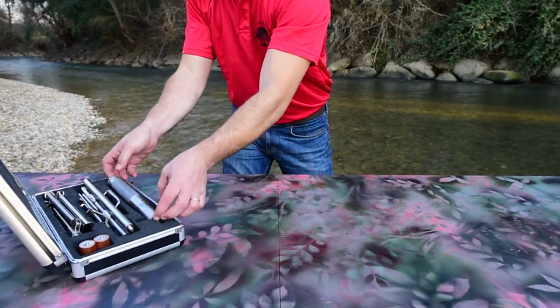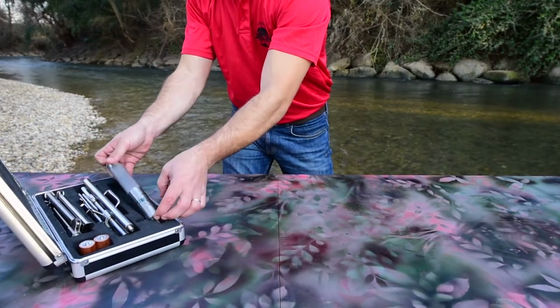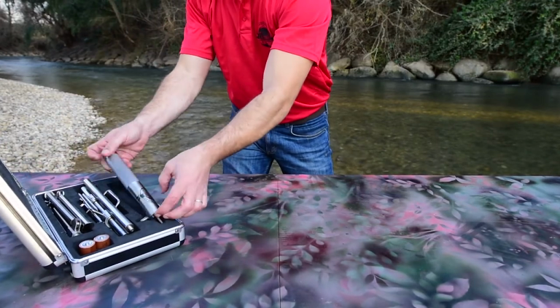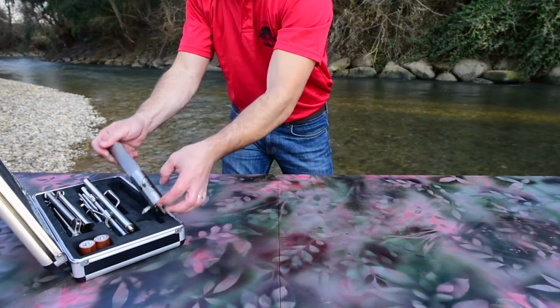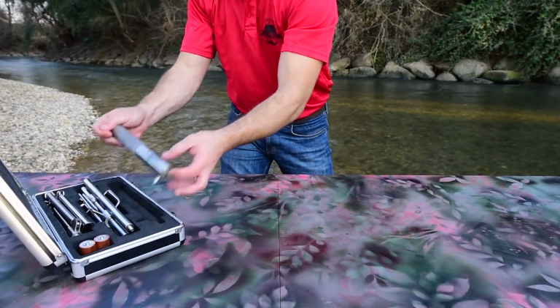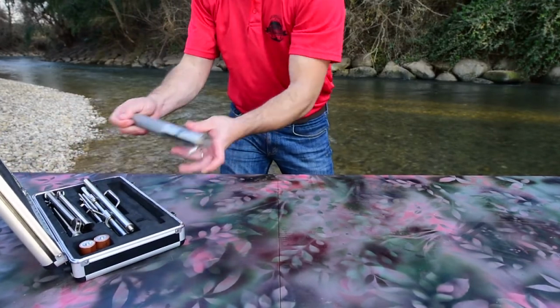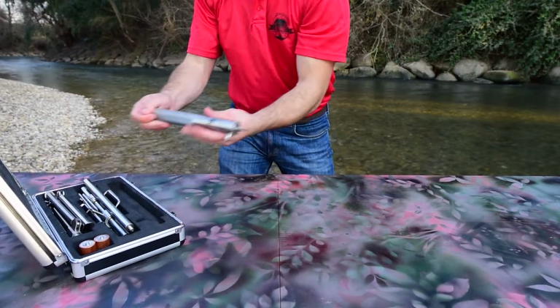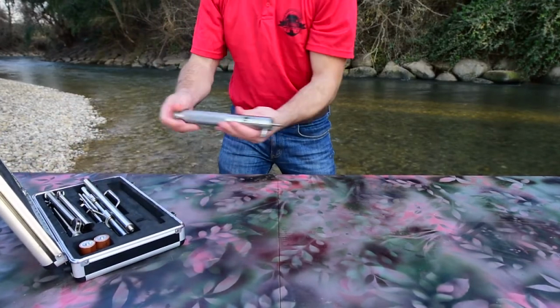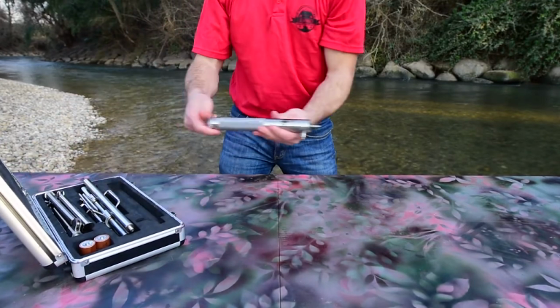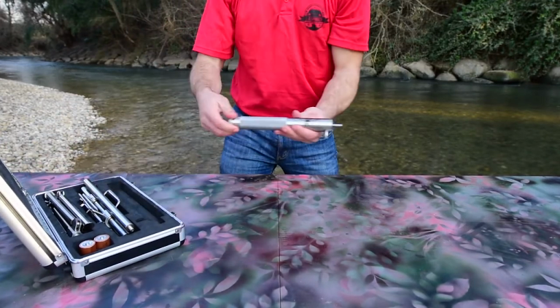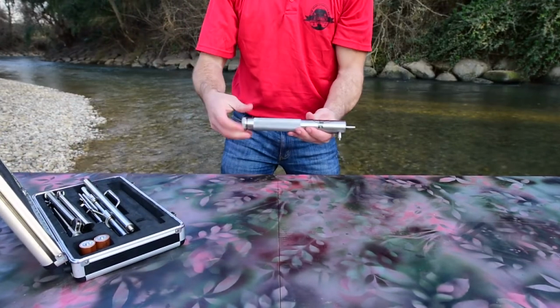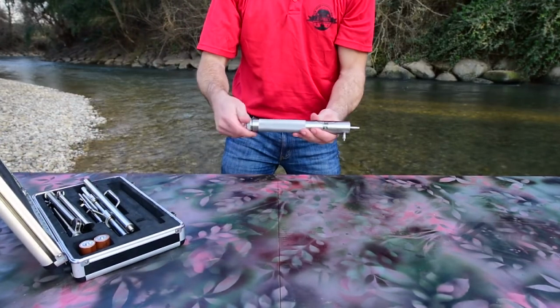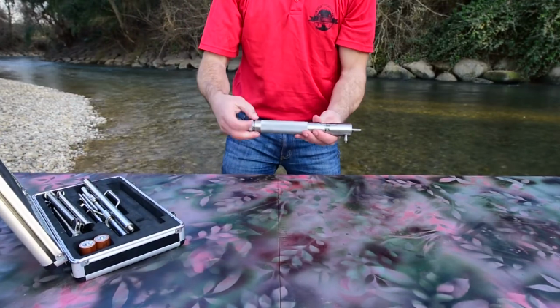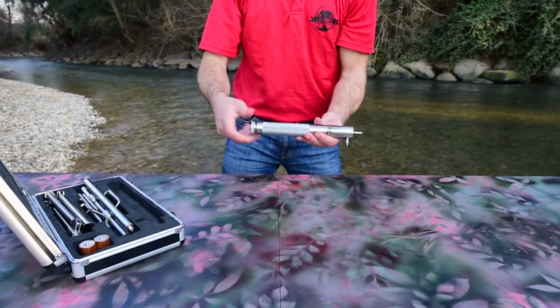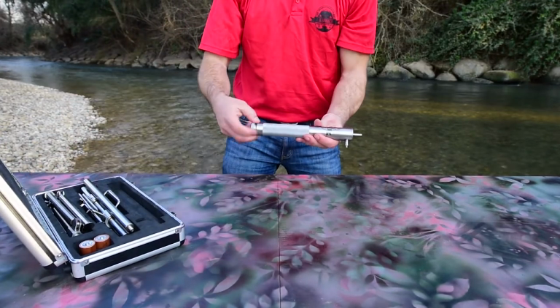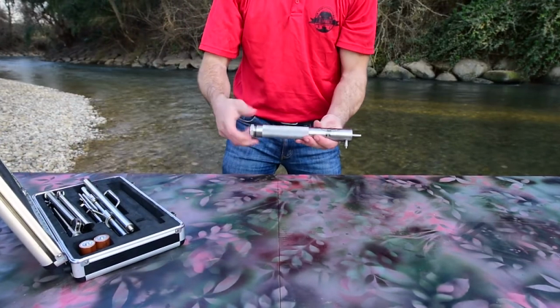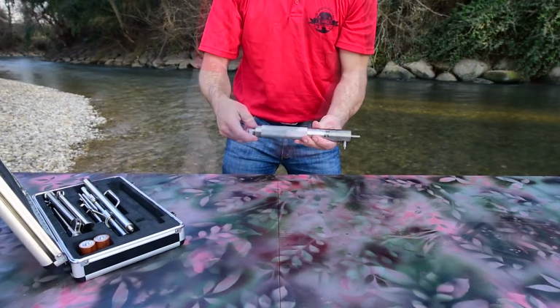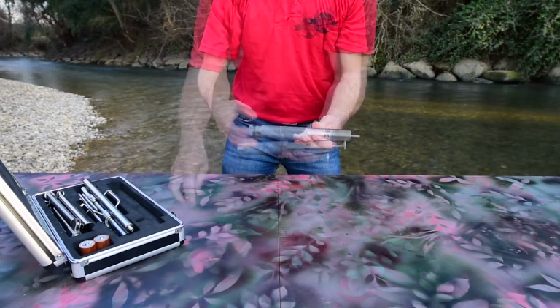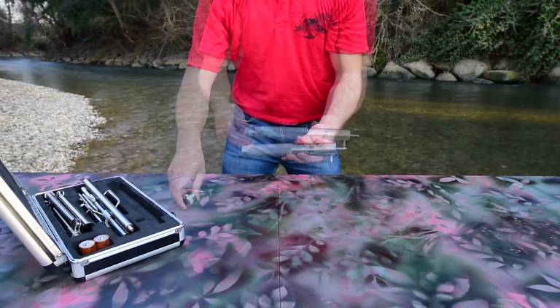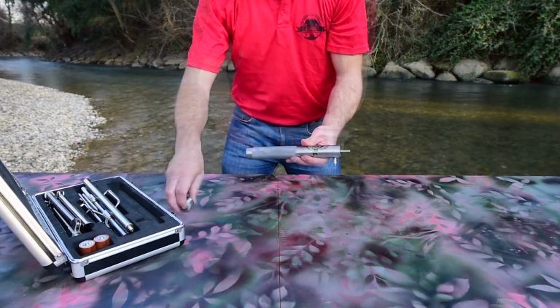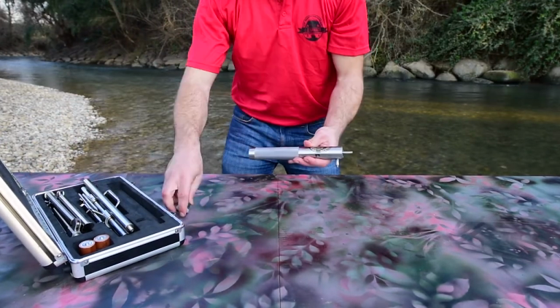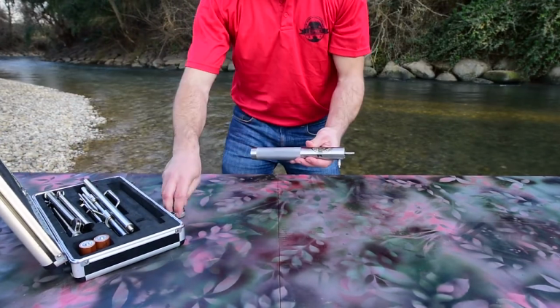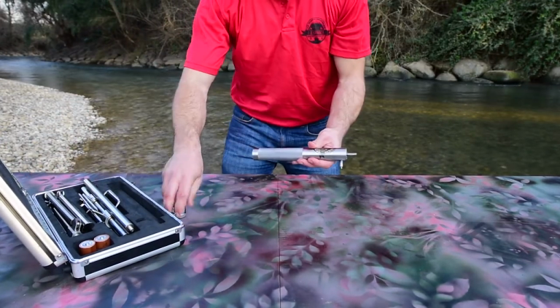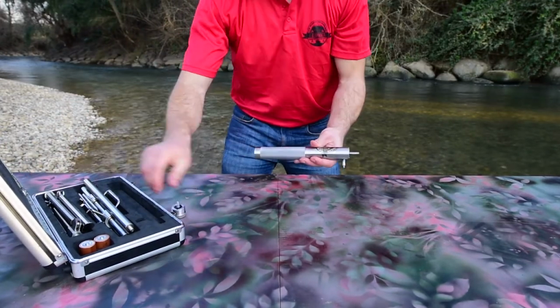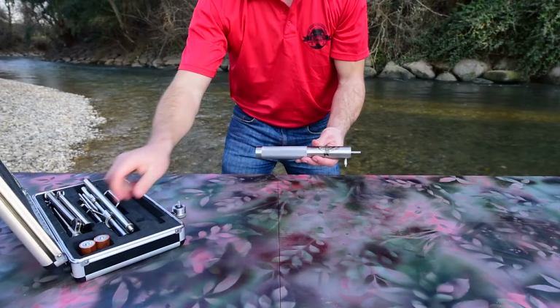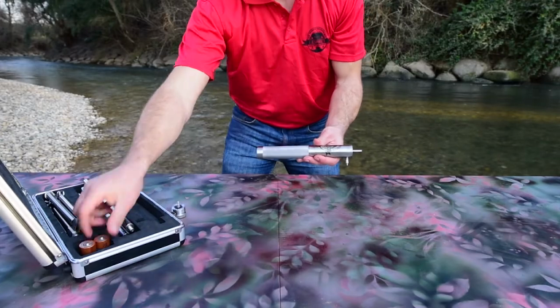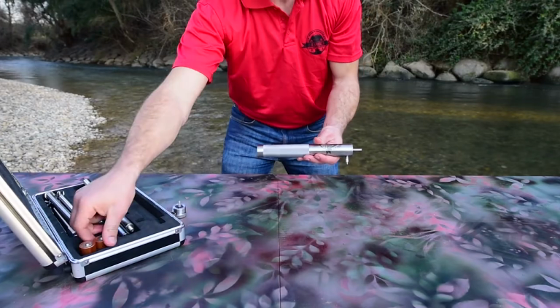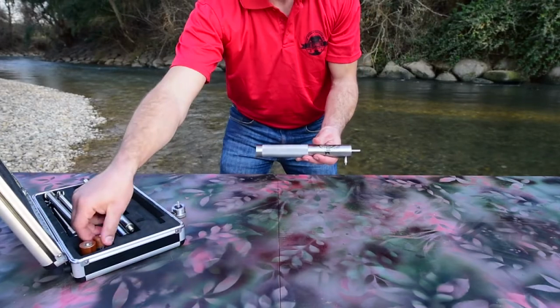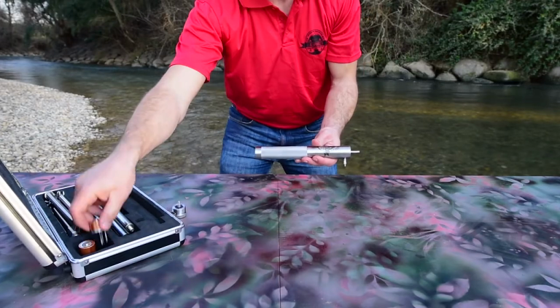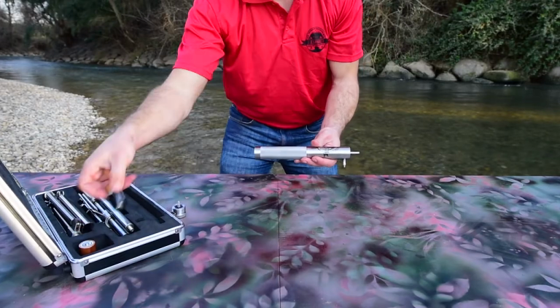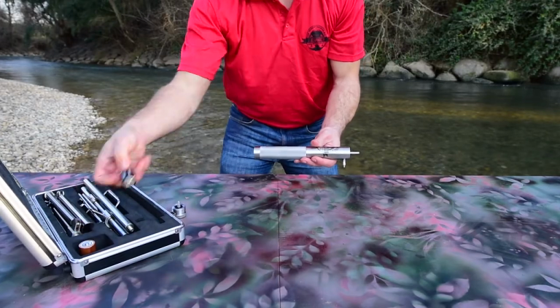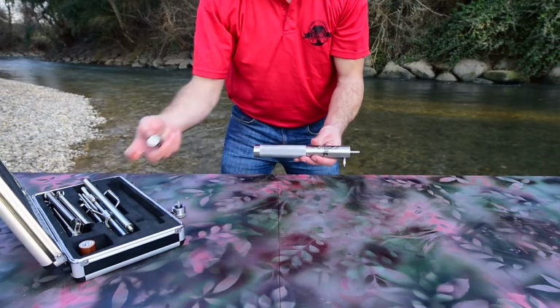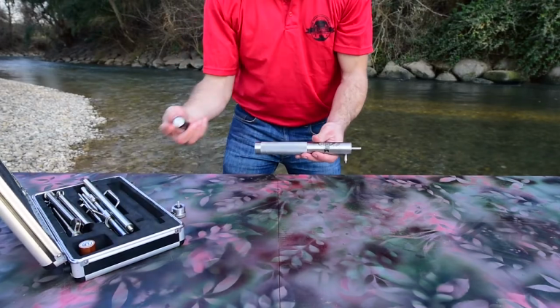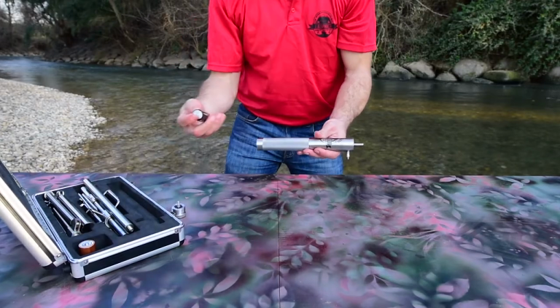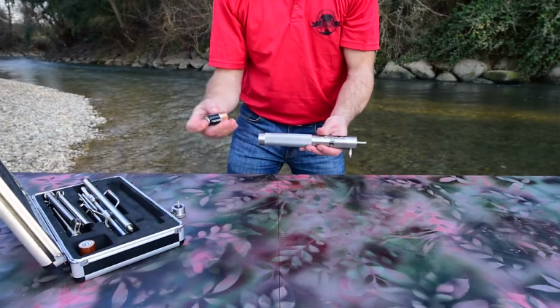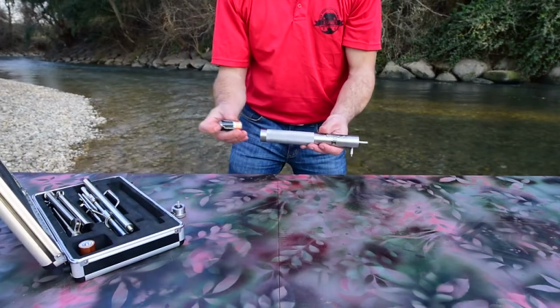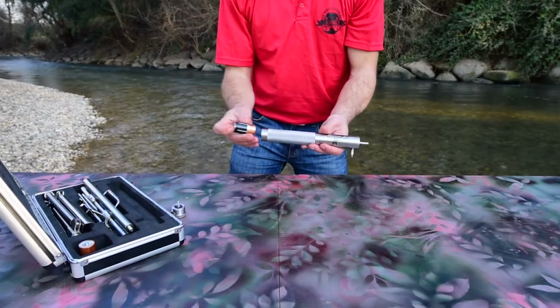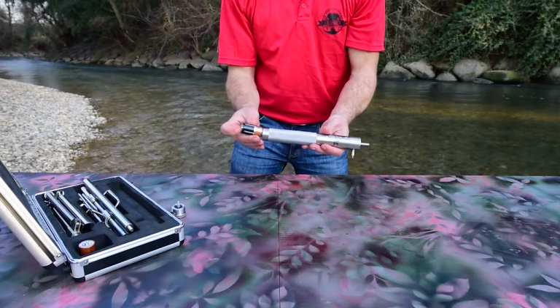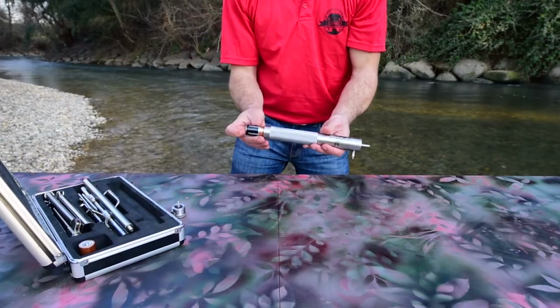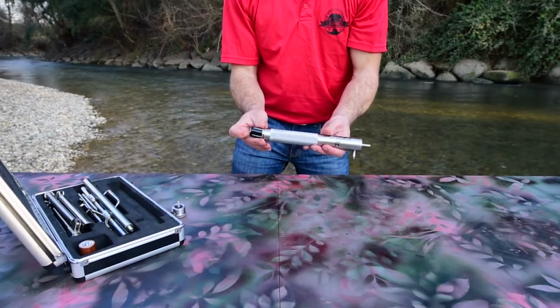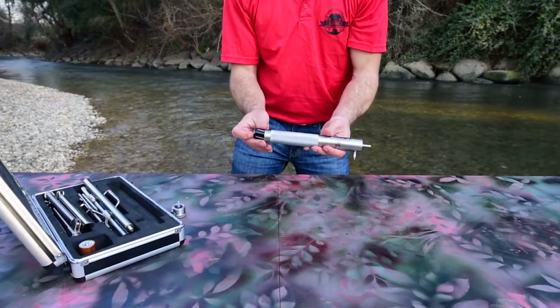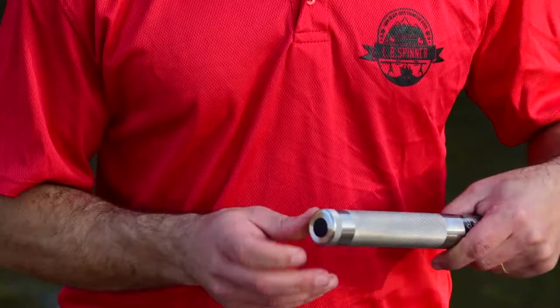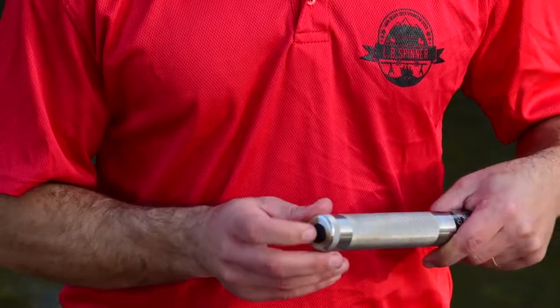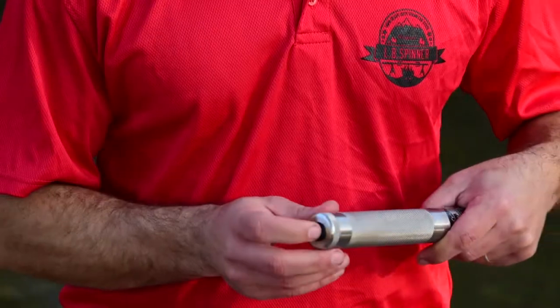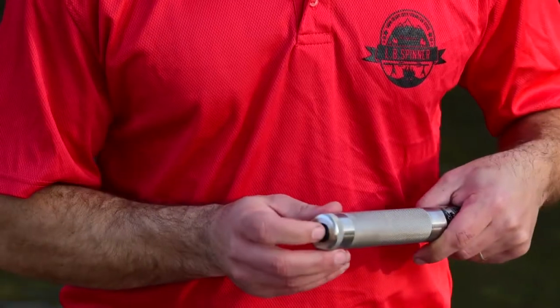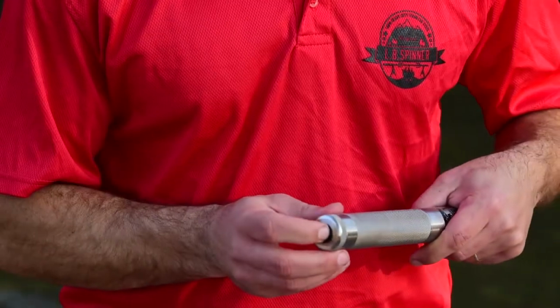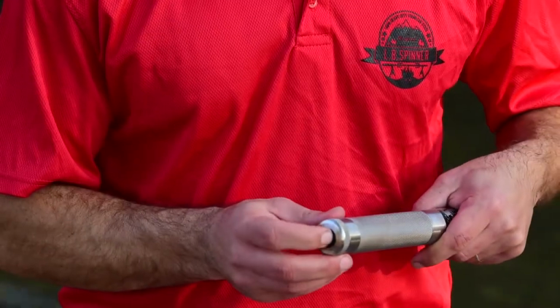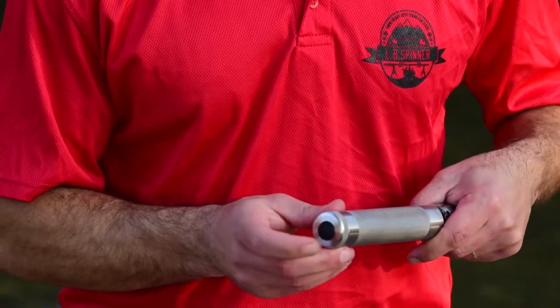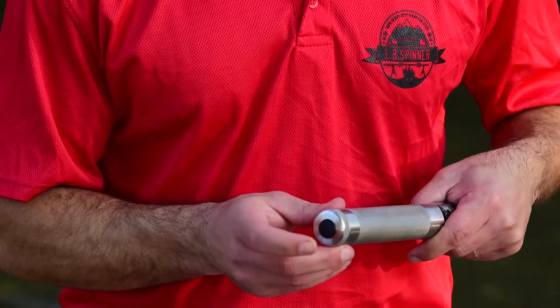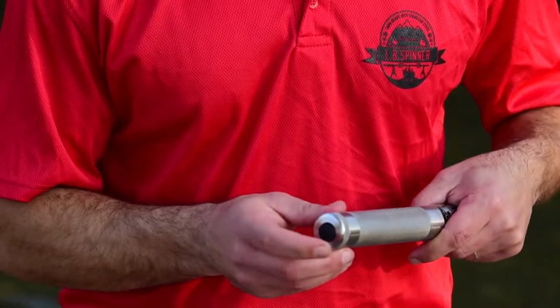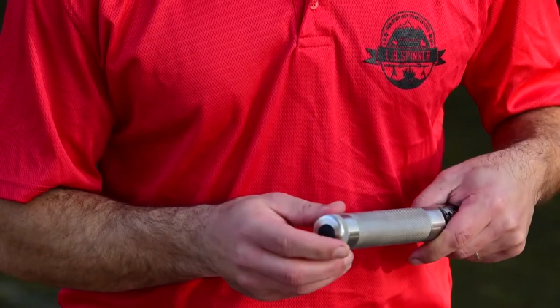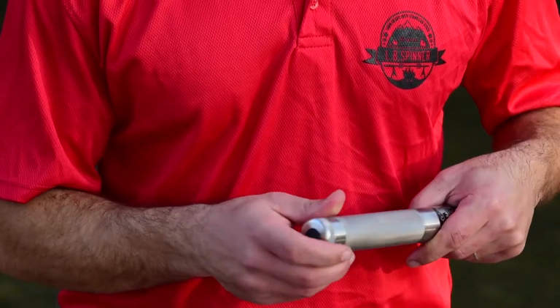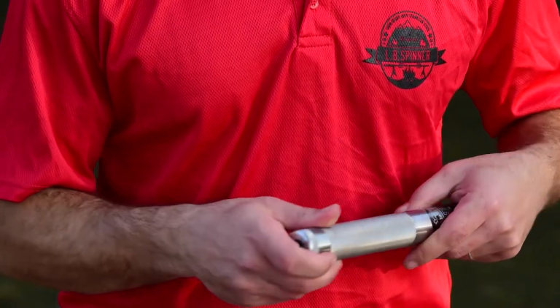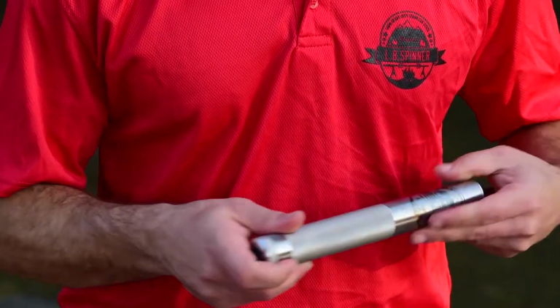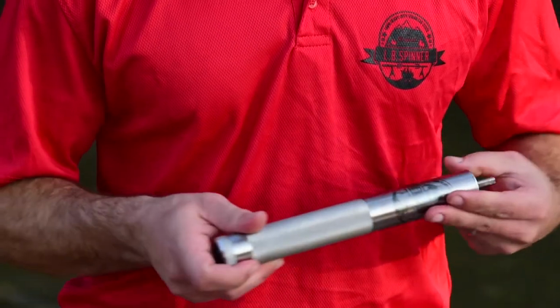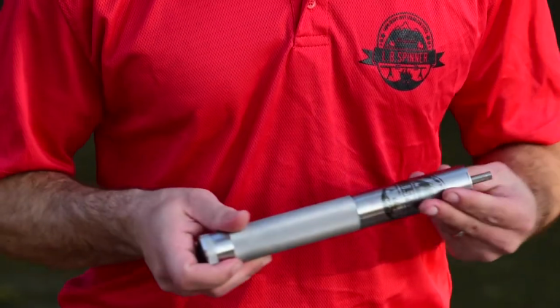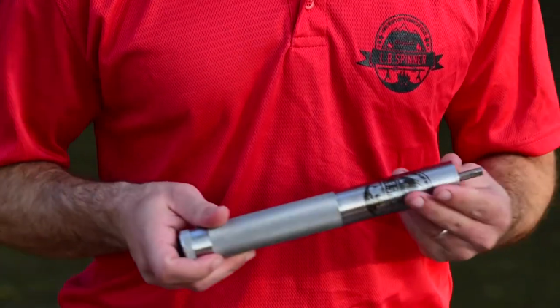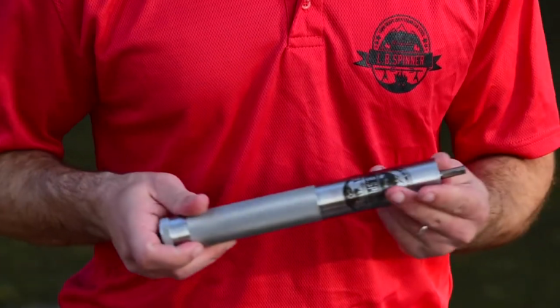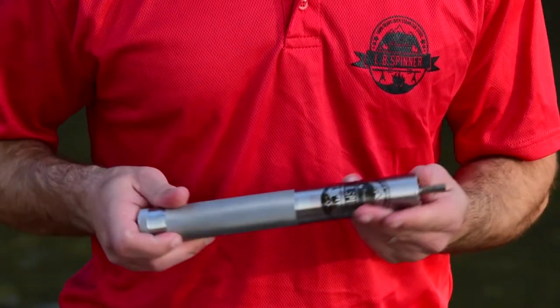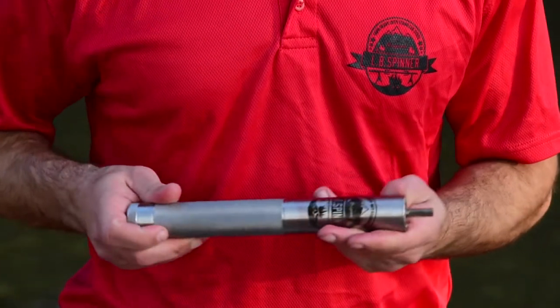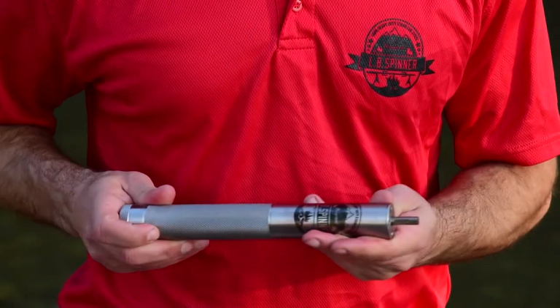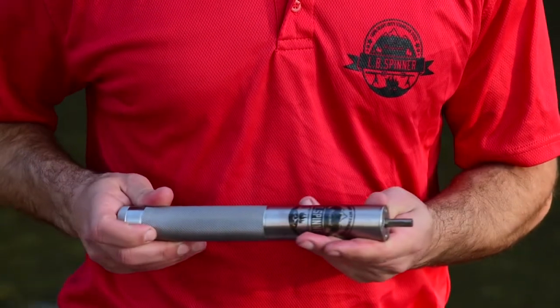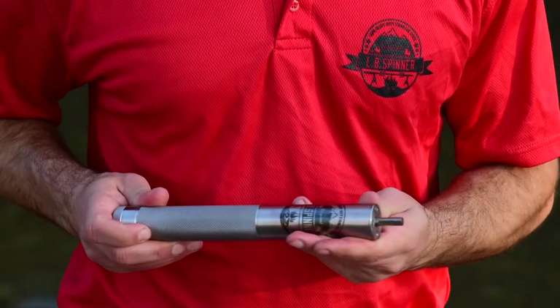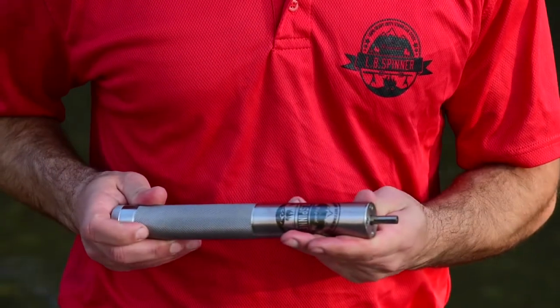Start by taking the motor from the case and inserting the two C-cell batteries. Press the power button to test that the motor turns.